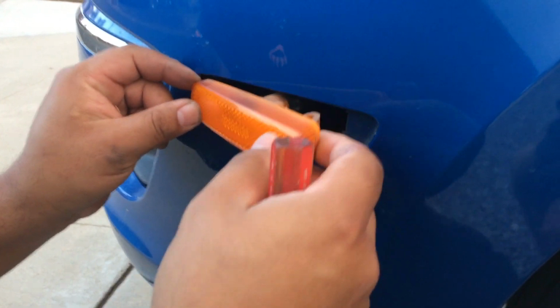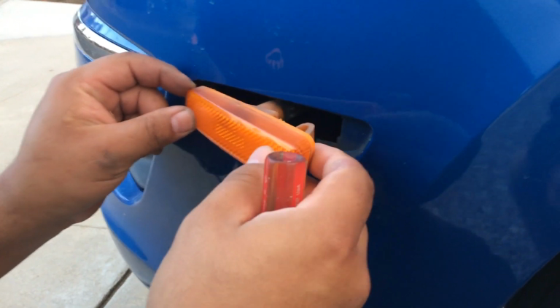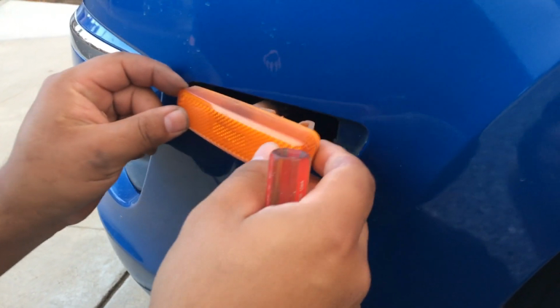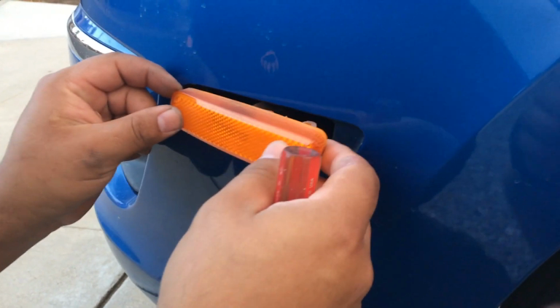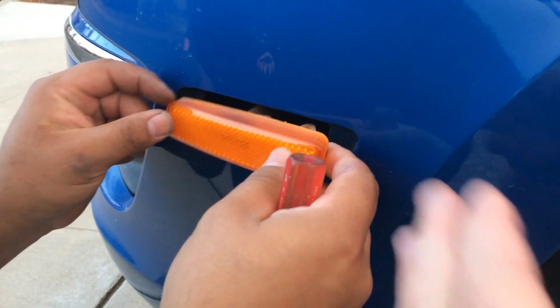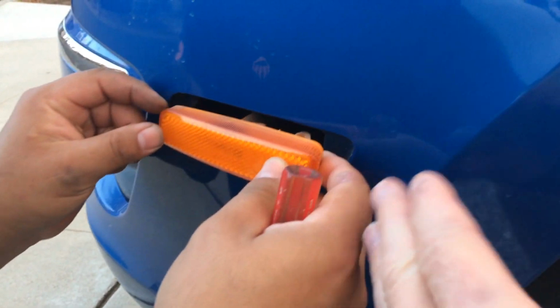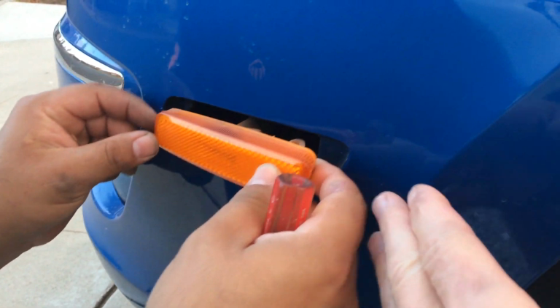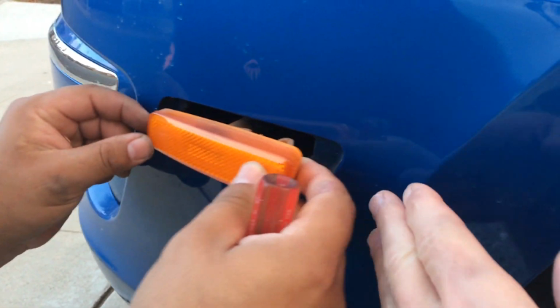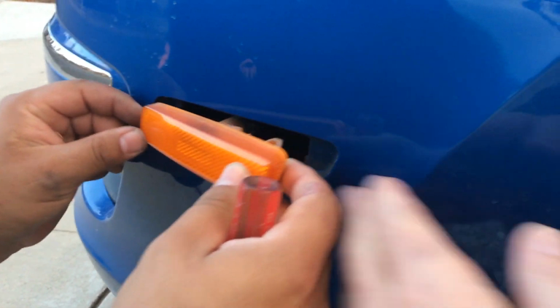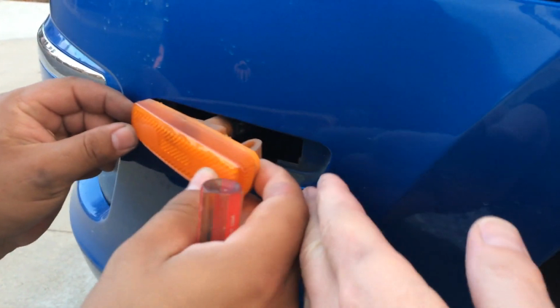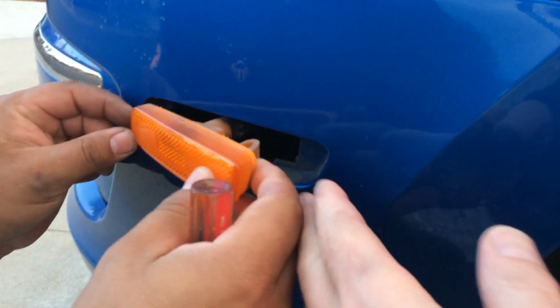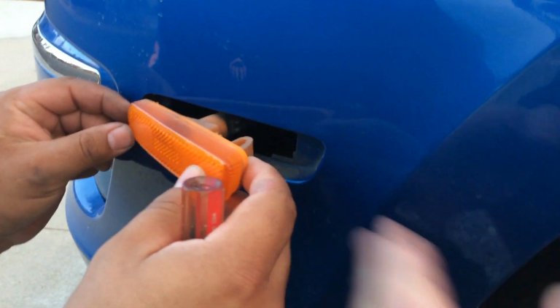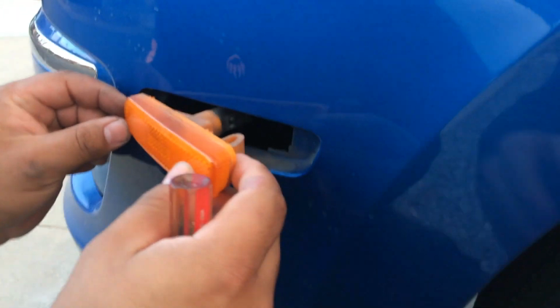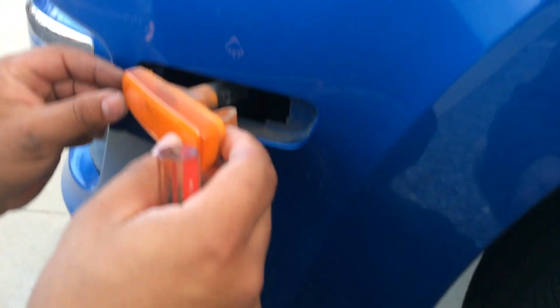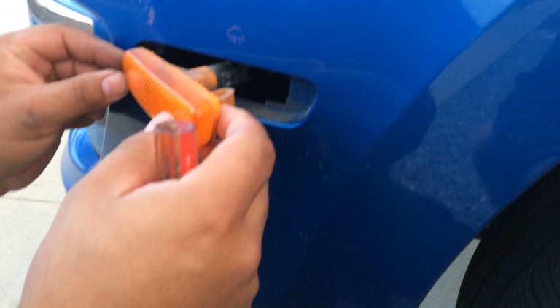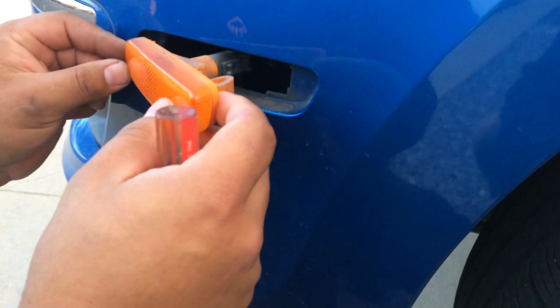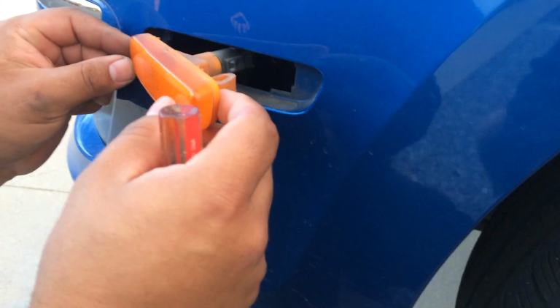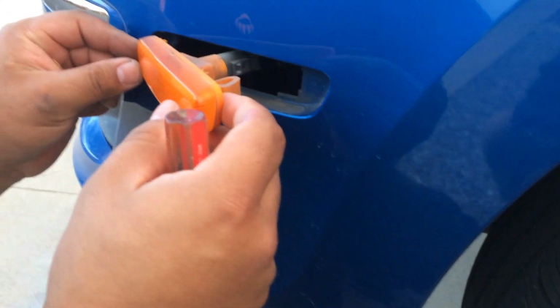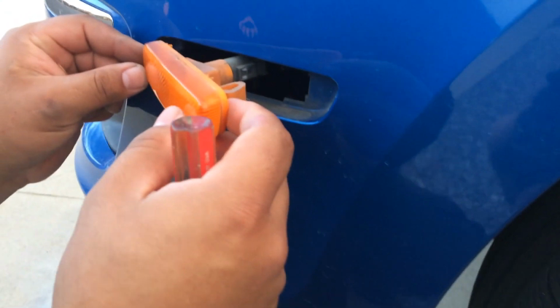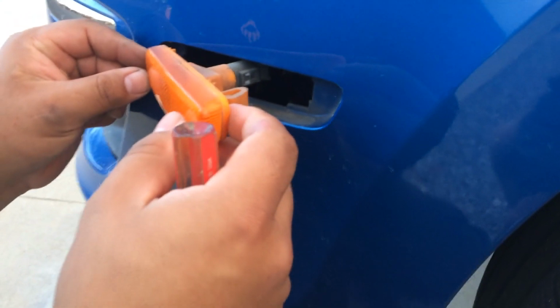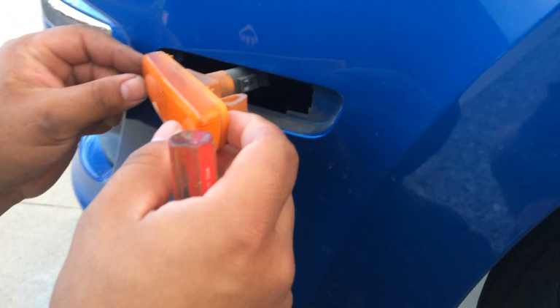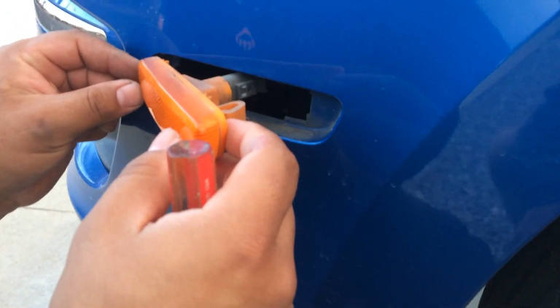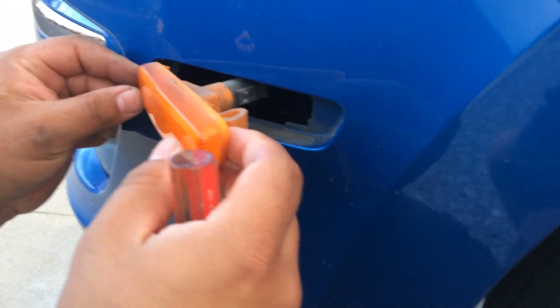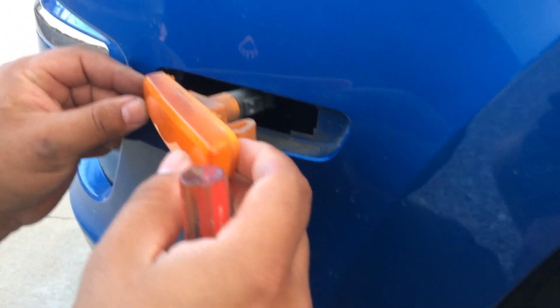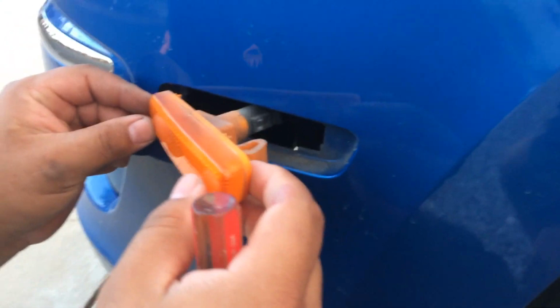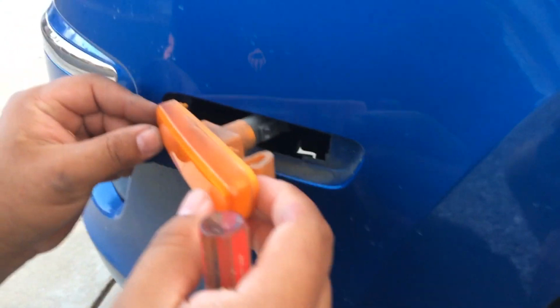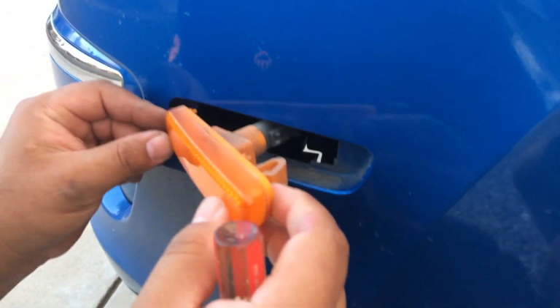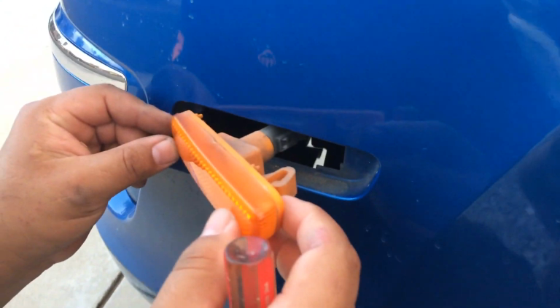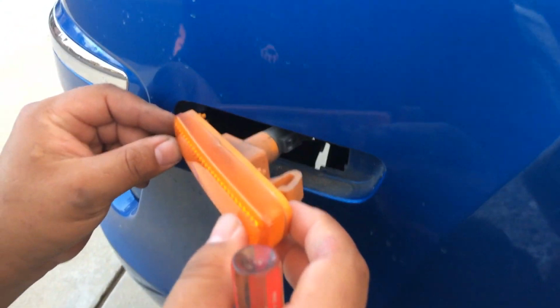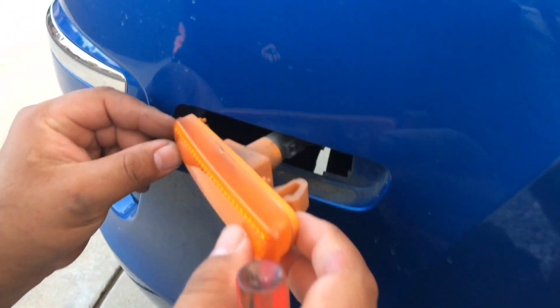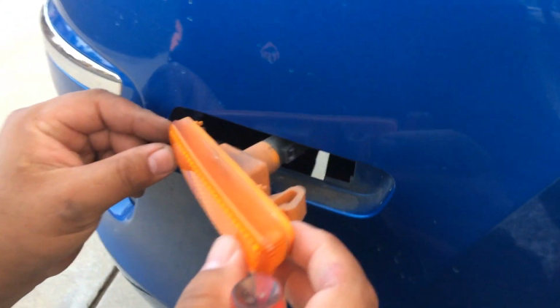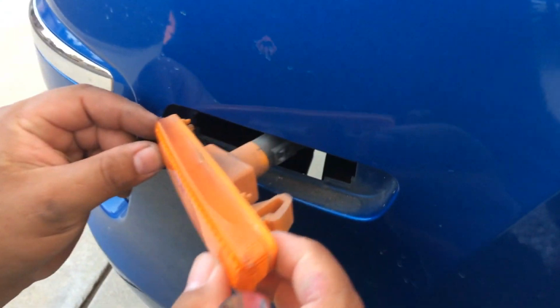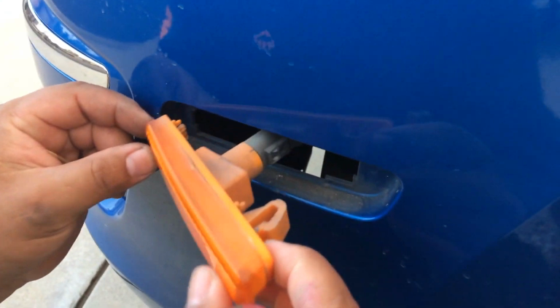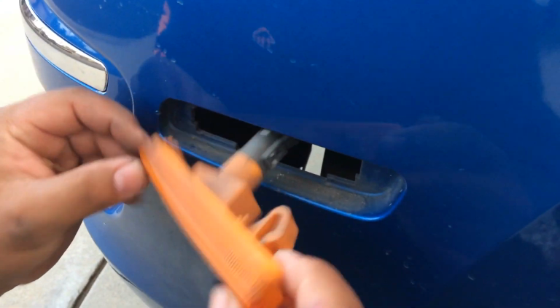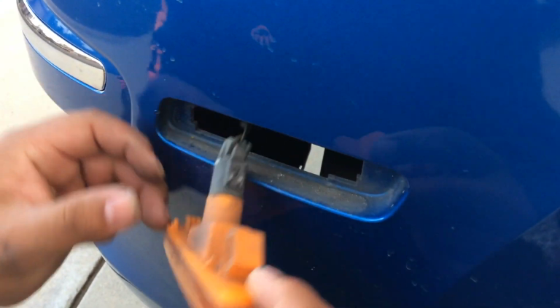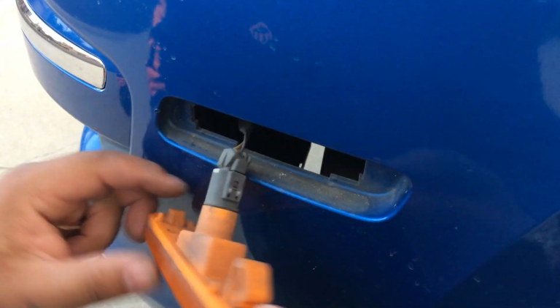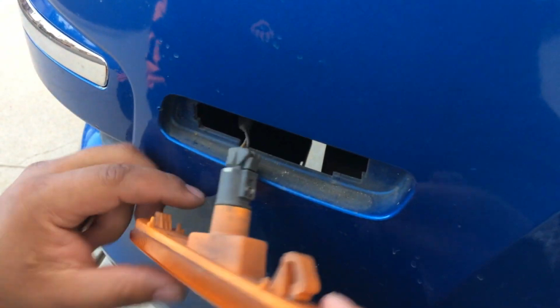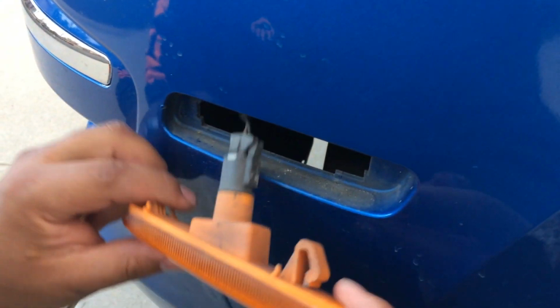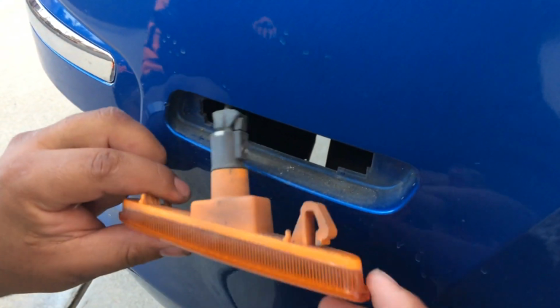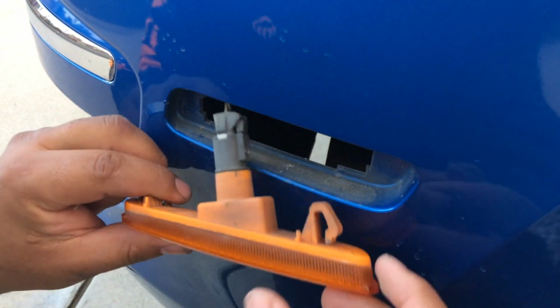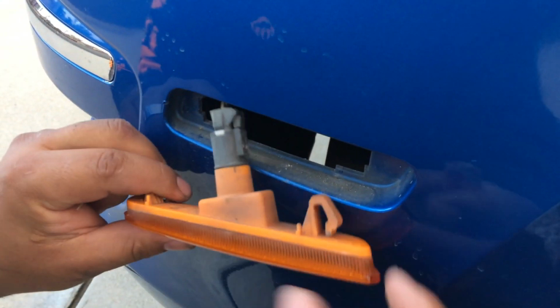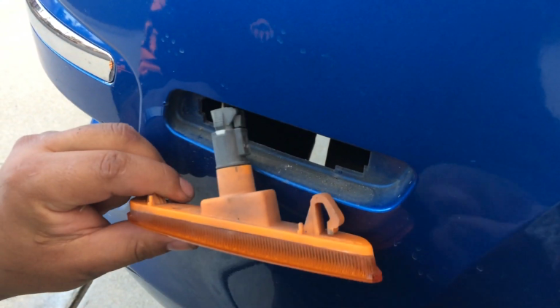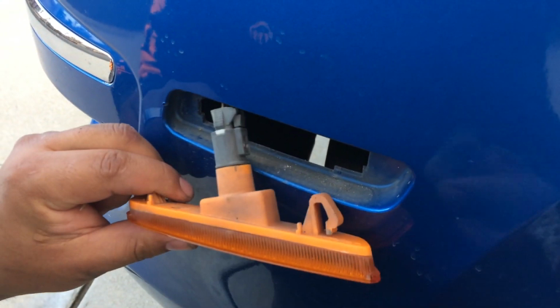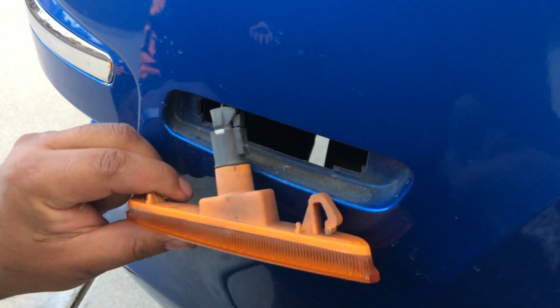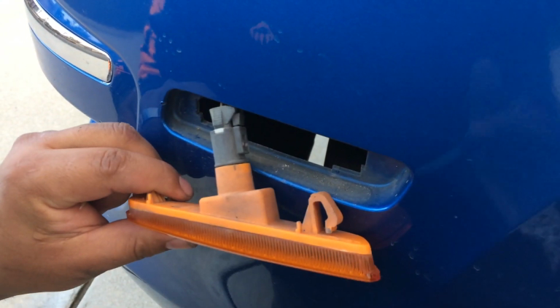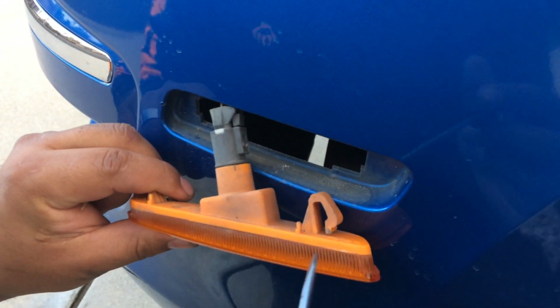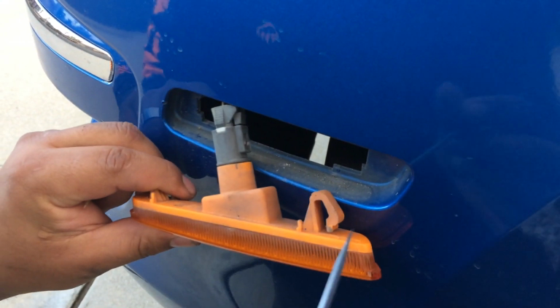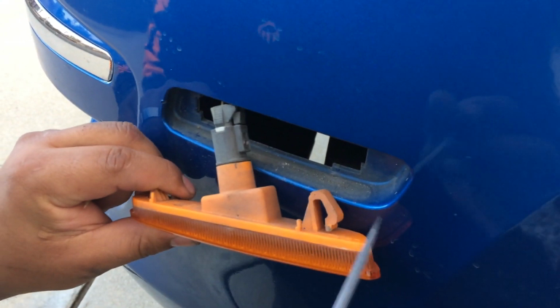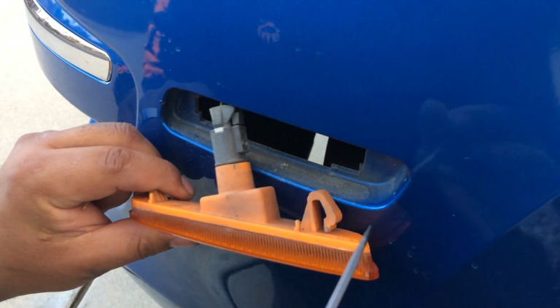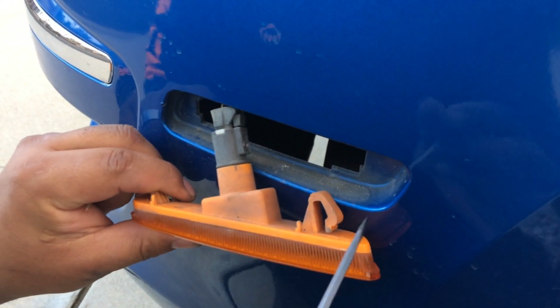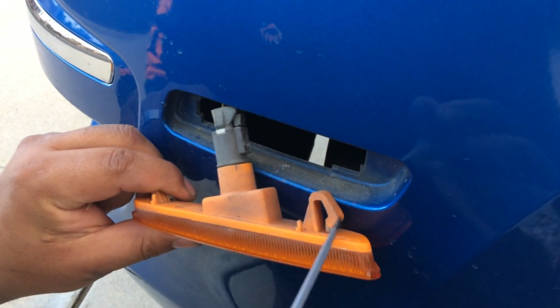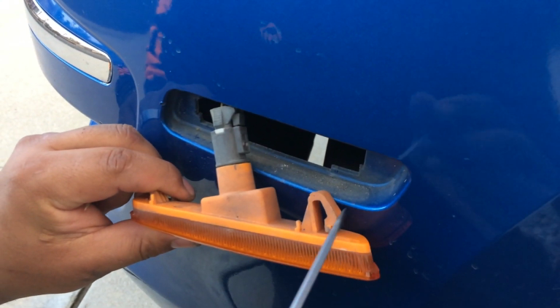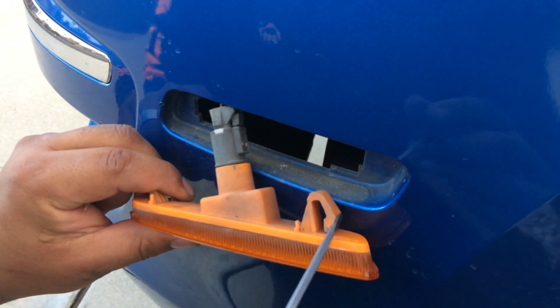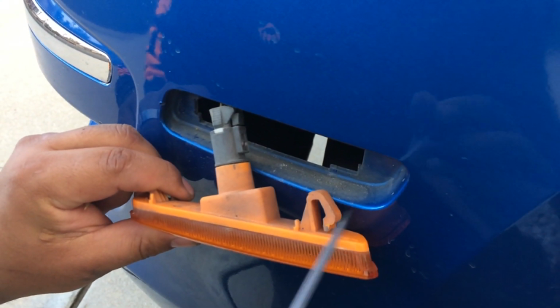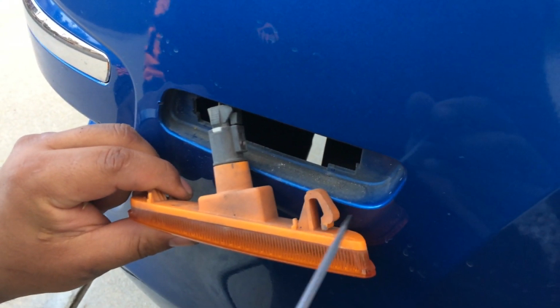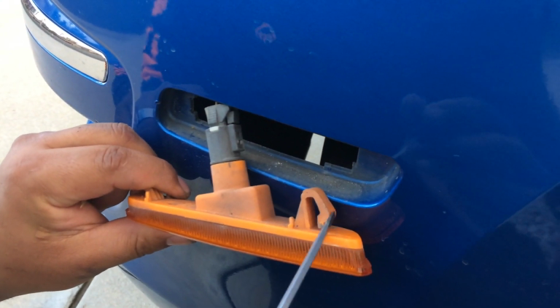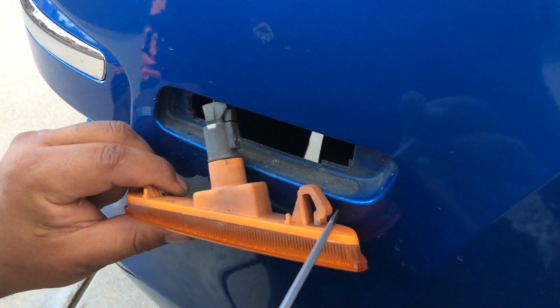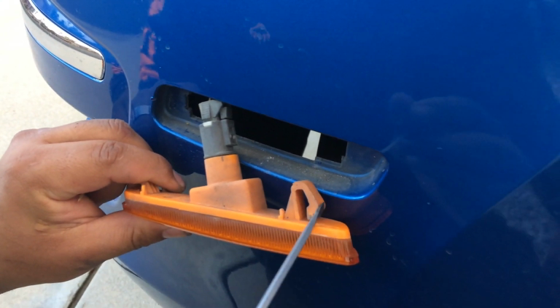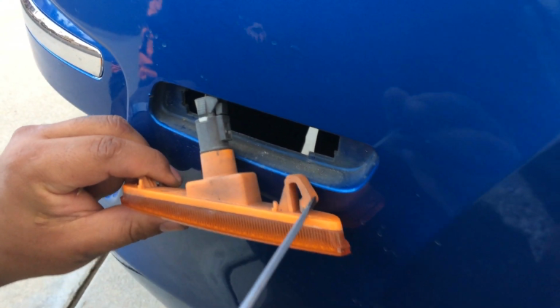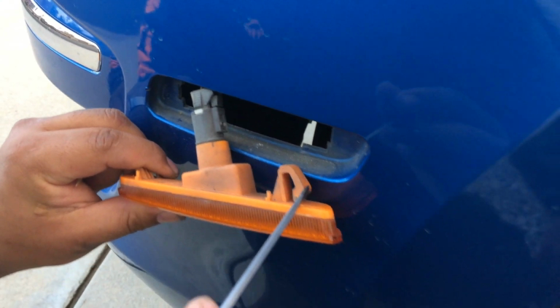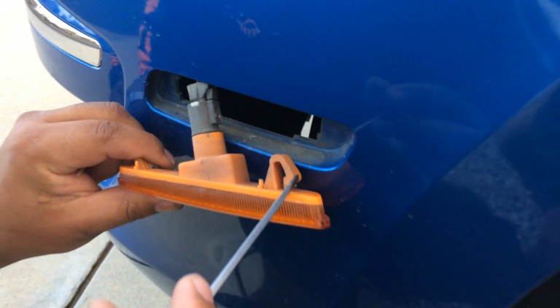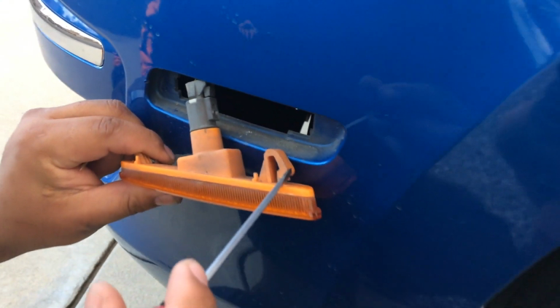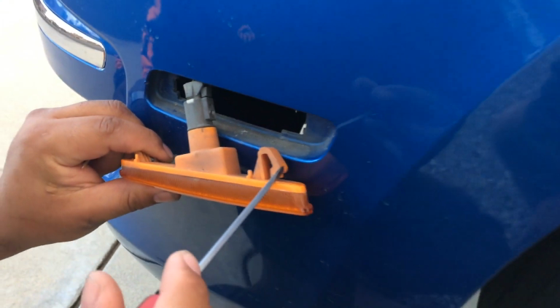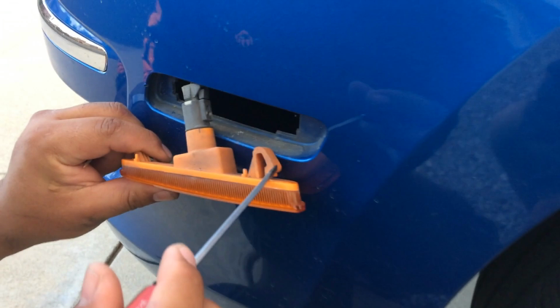So you don't pop it out from here, then you don't reverse it? No, there's no way to push this on the back side.